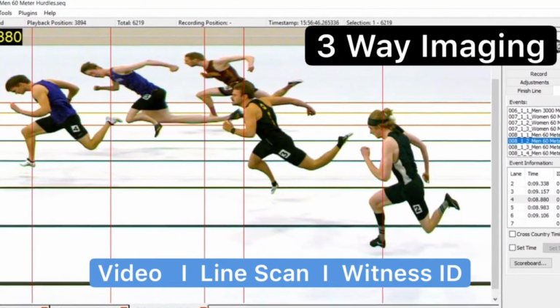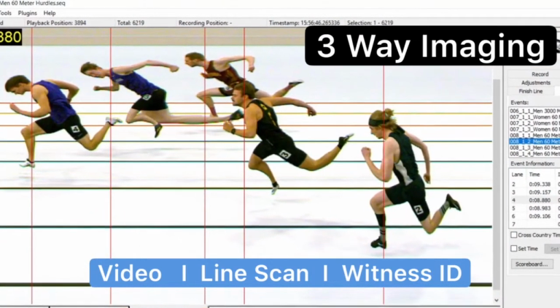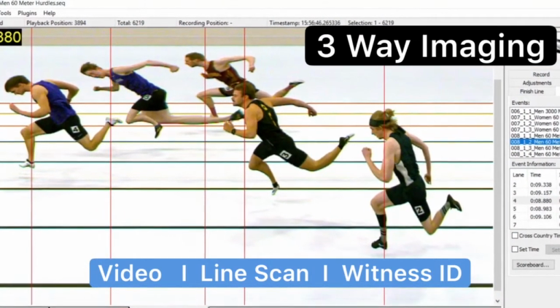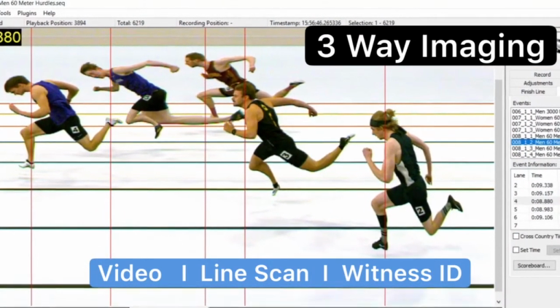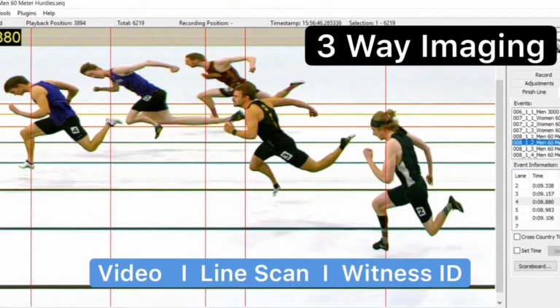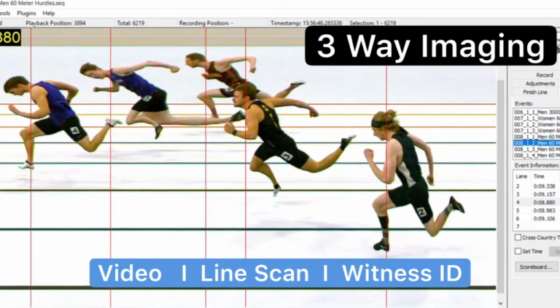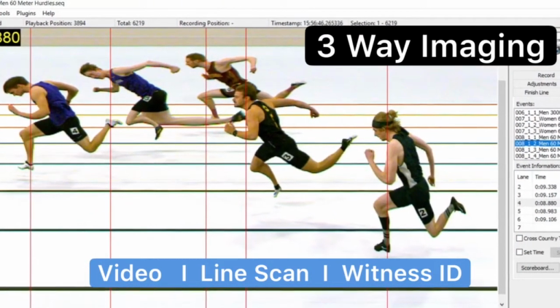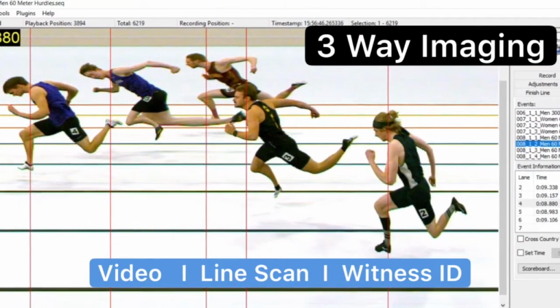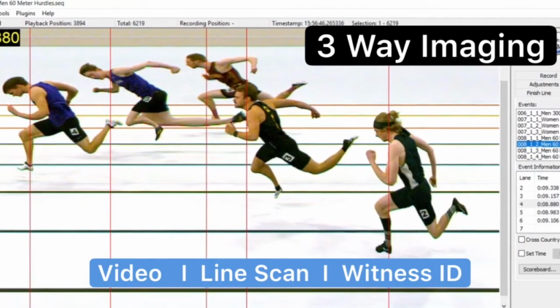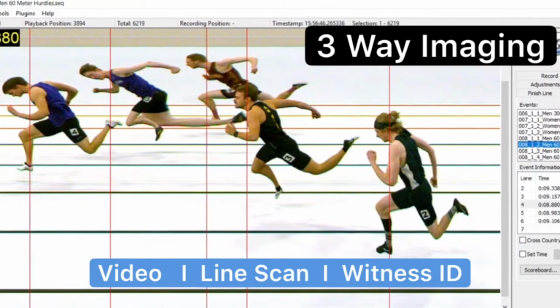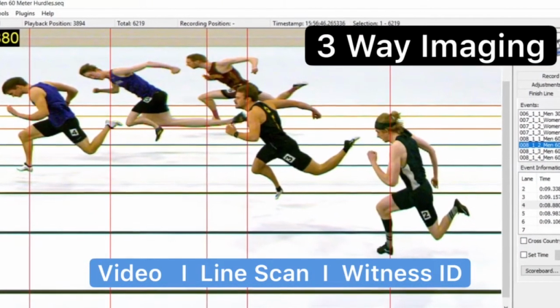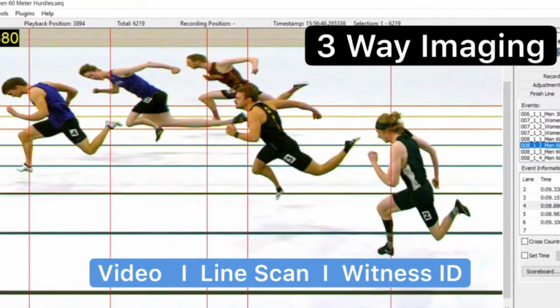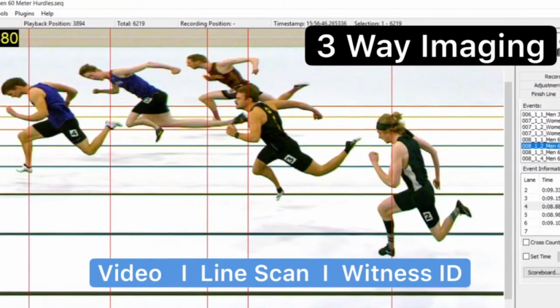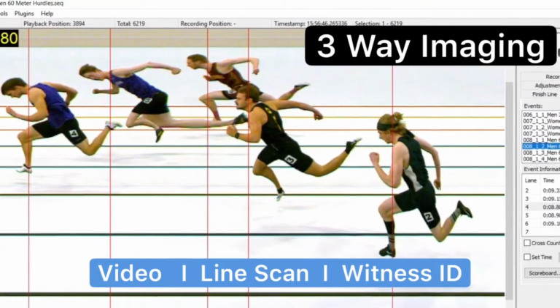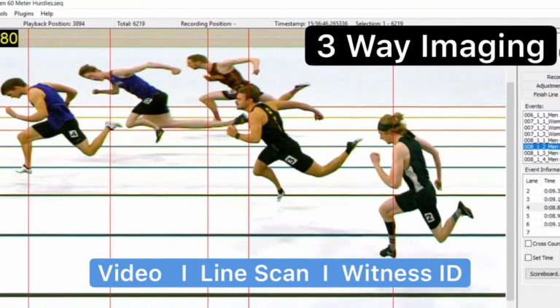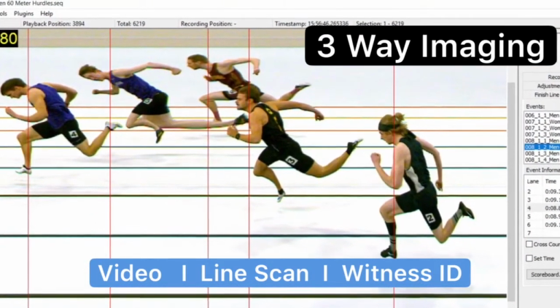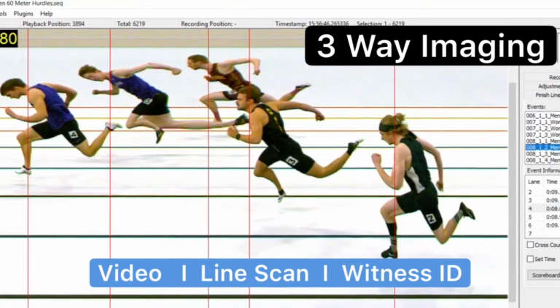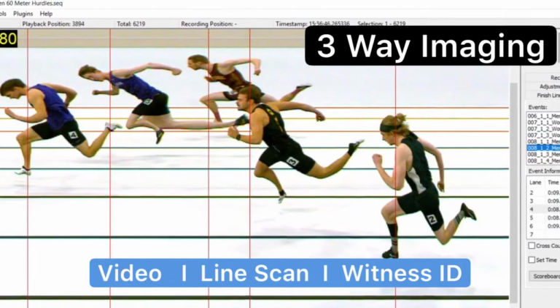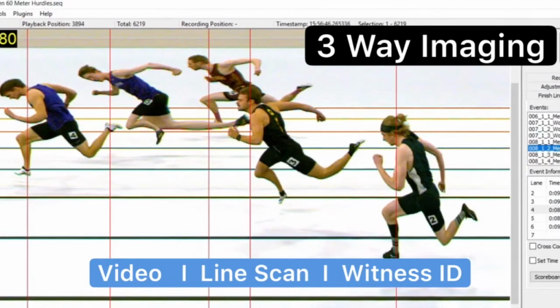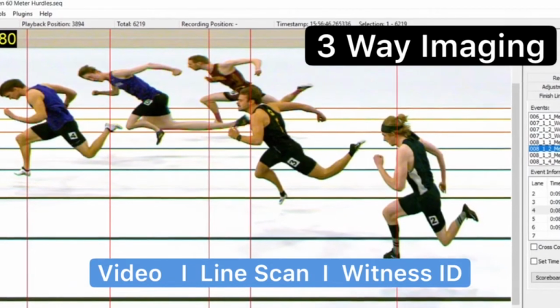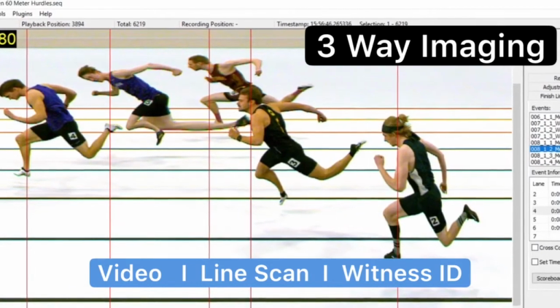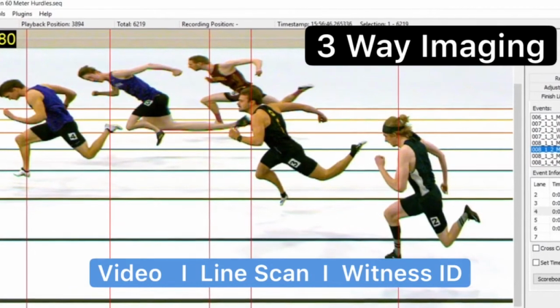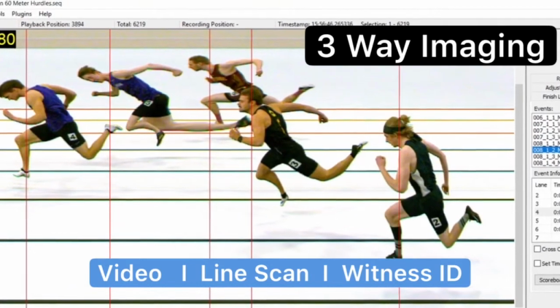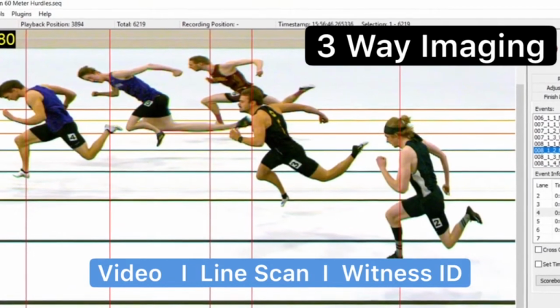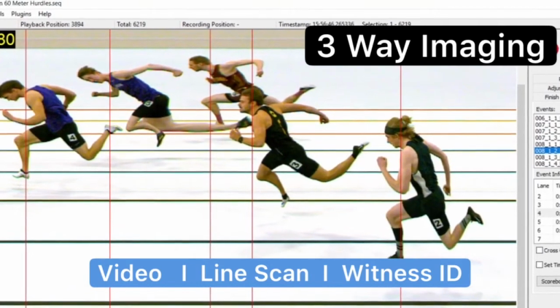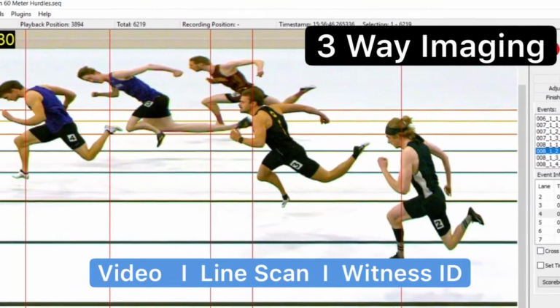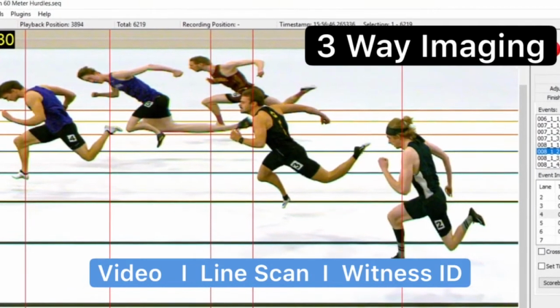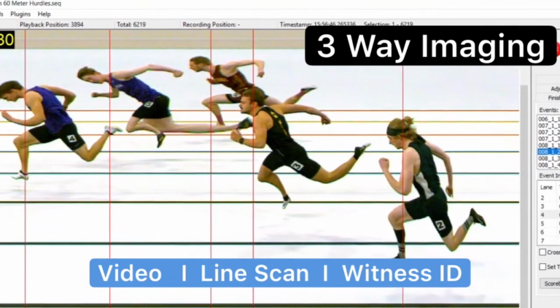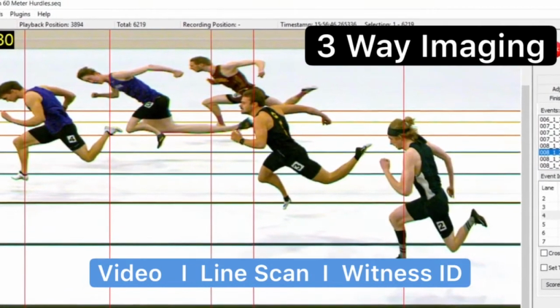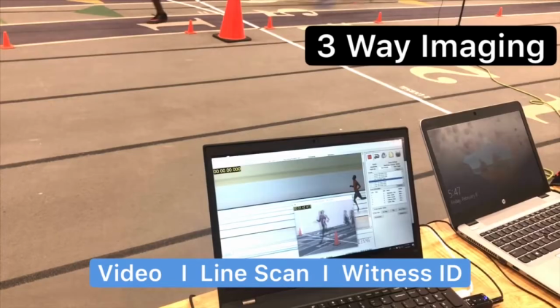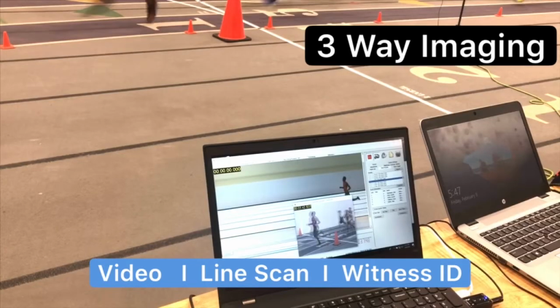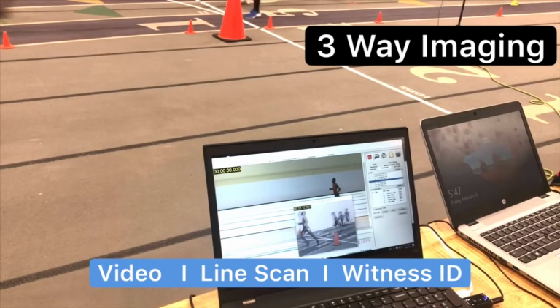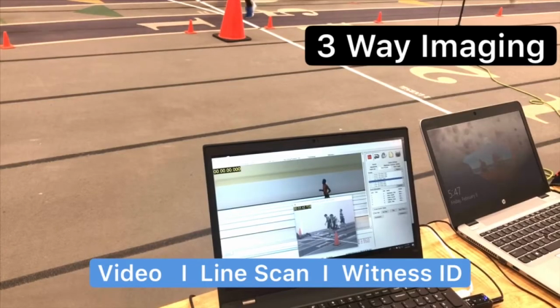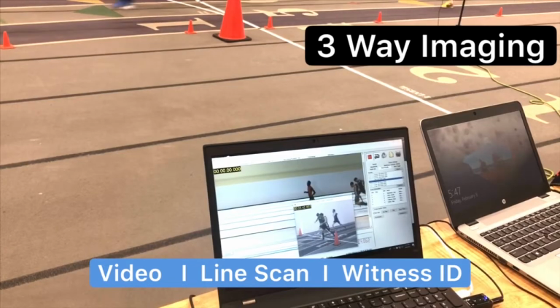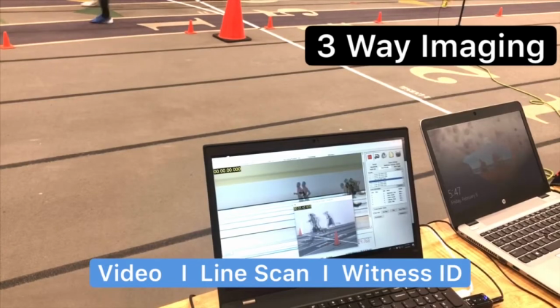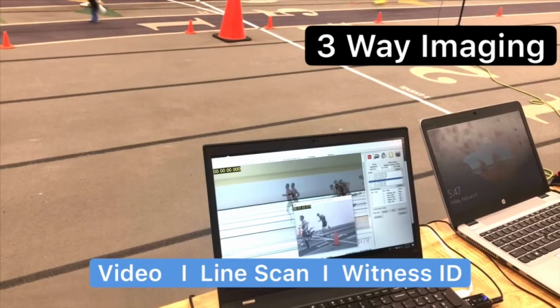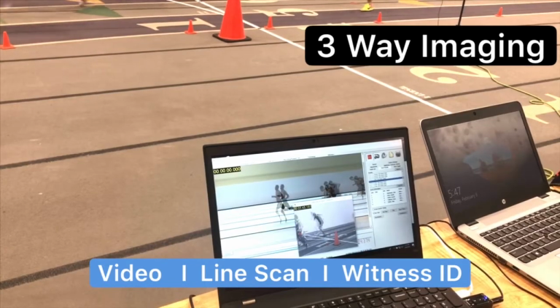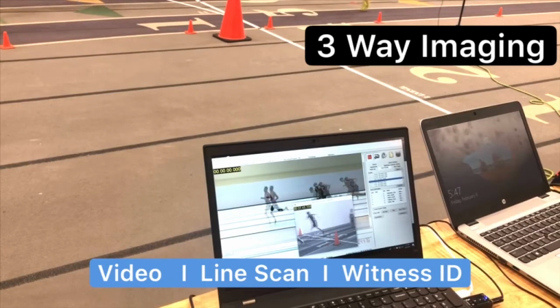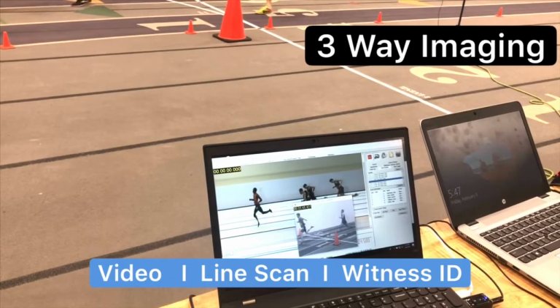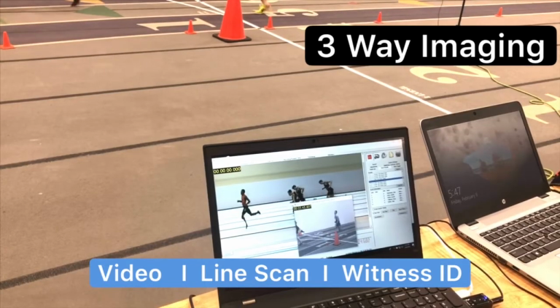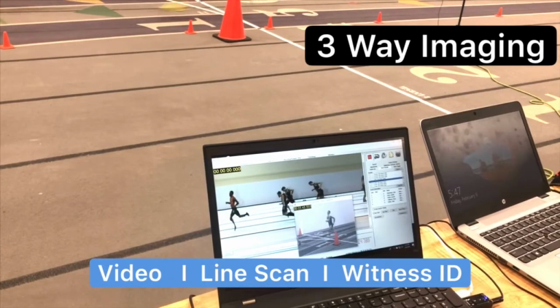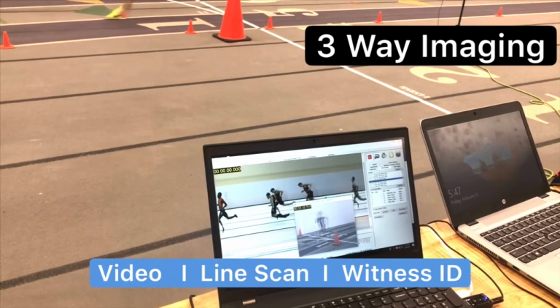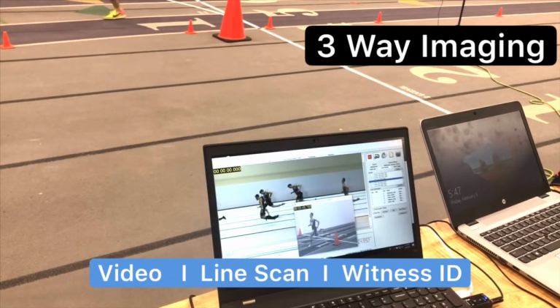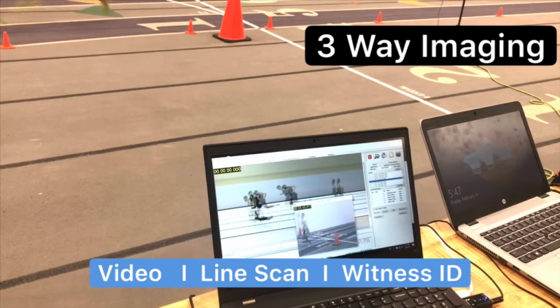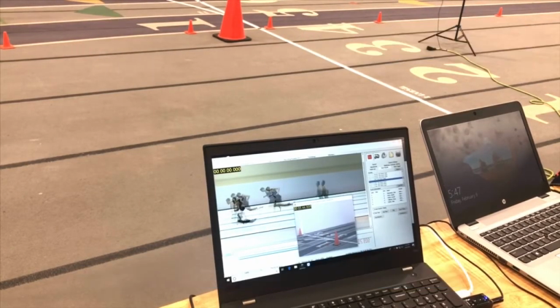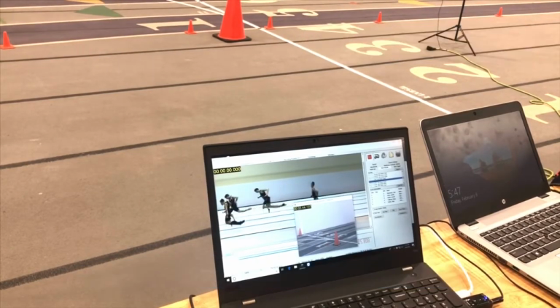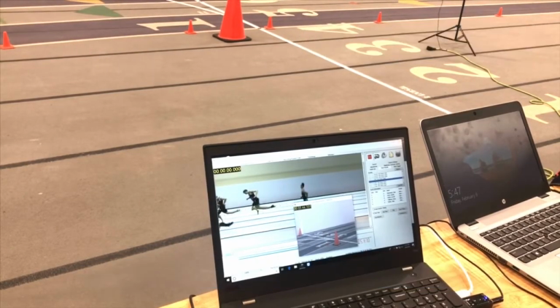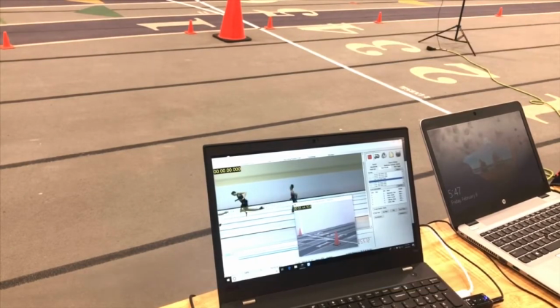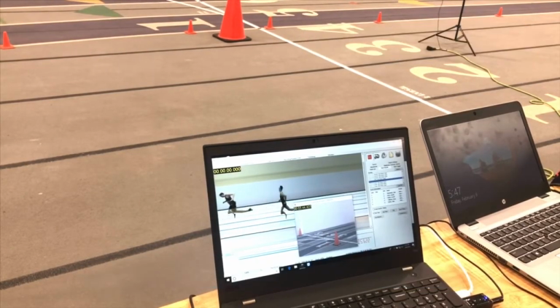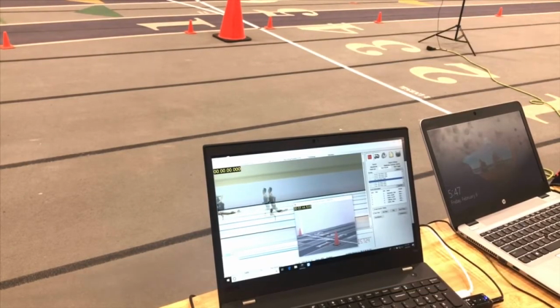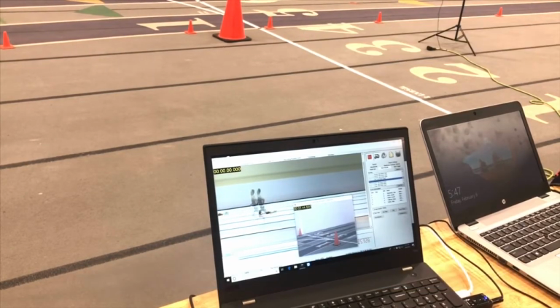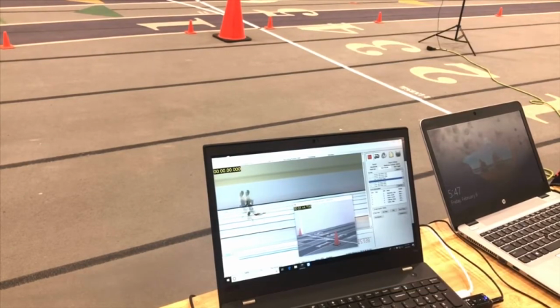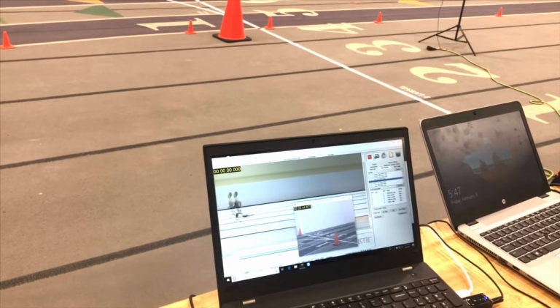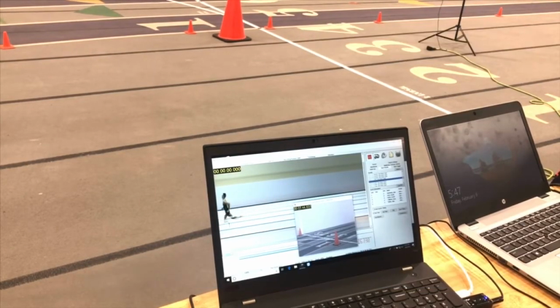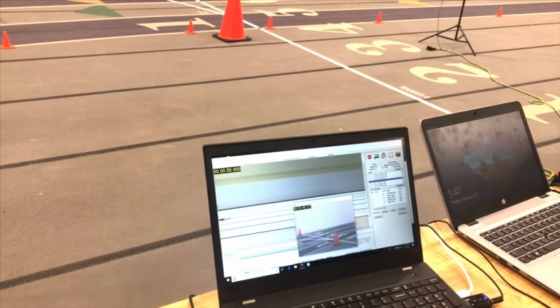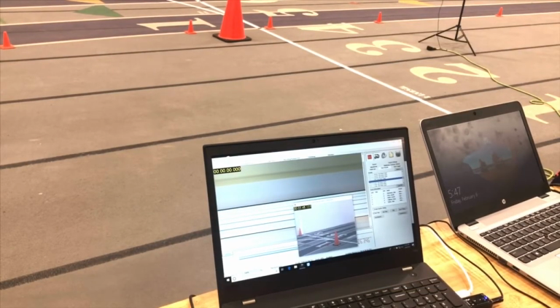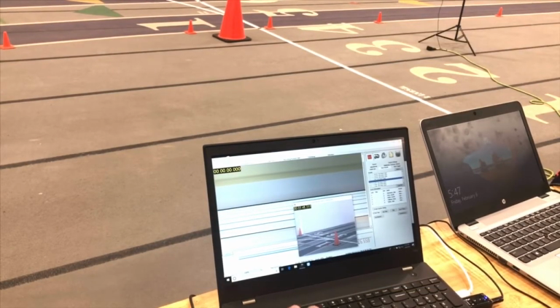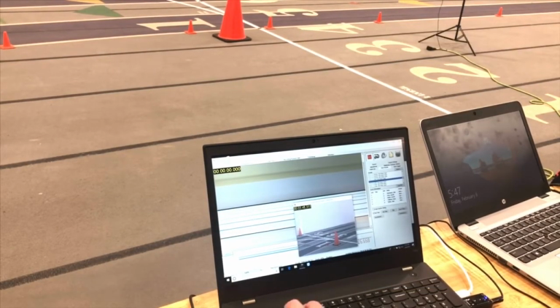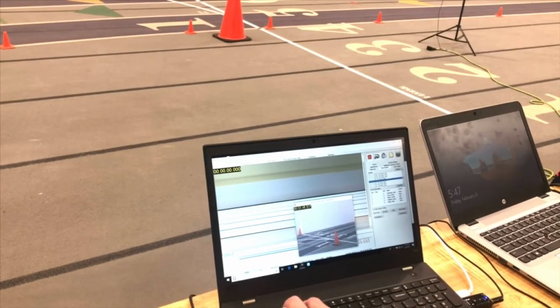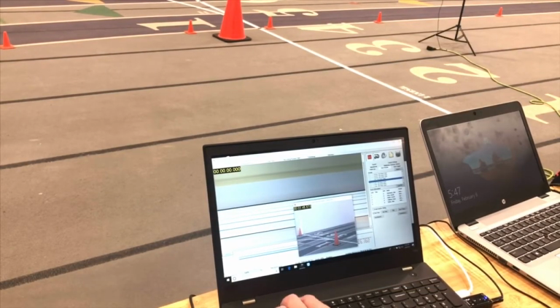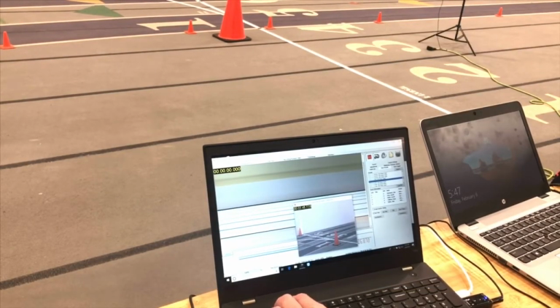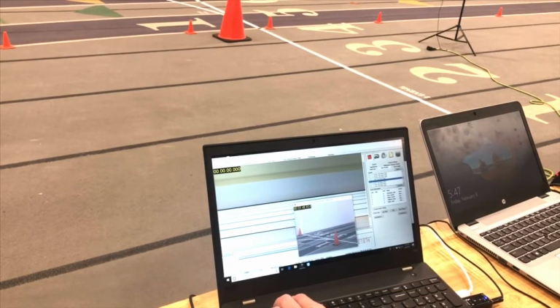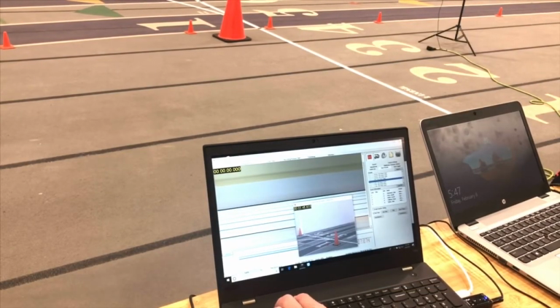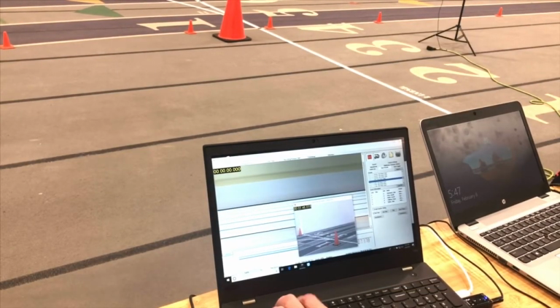If you have a dual camera system — a main camera and a witness ID cam — you're always backed up if something were to happen to your main camera.